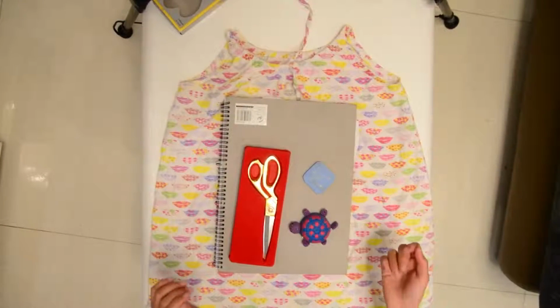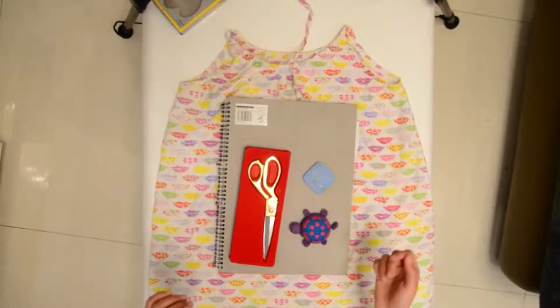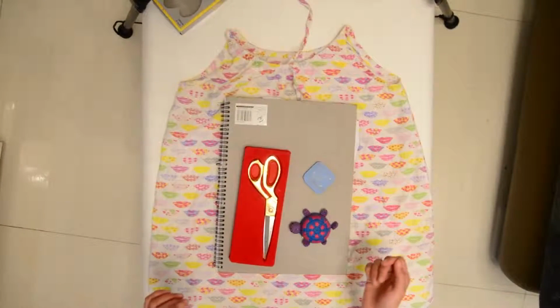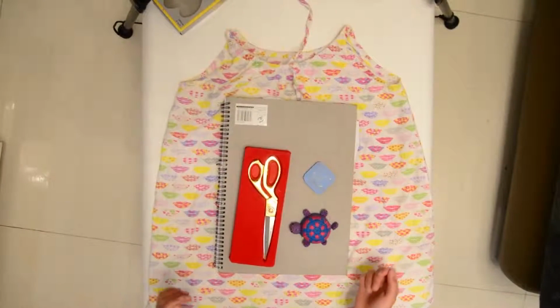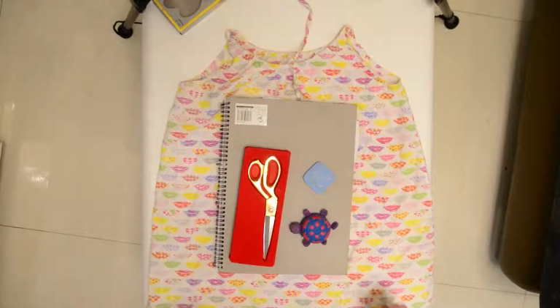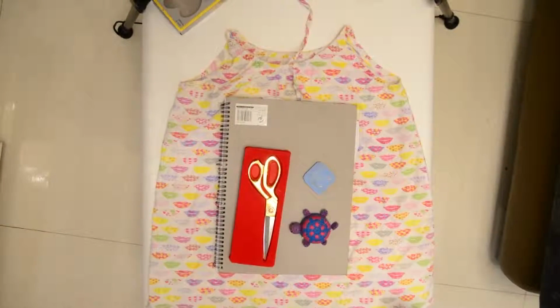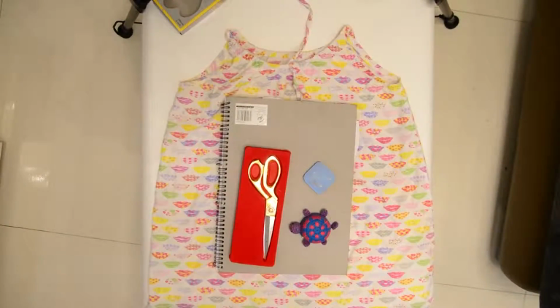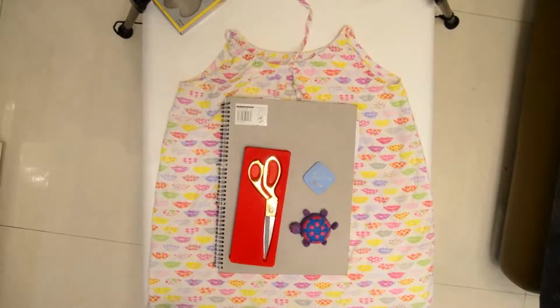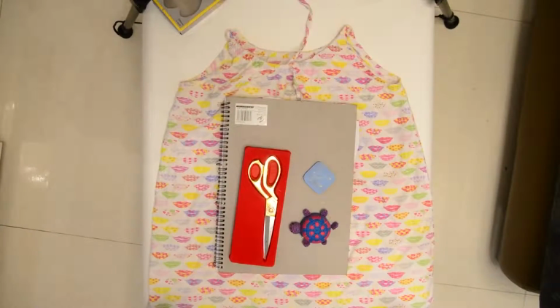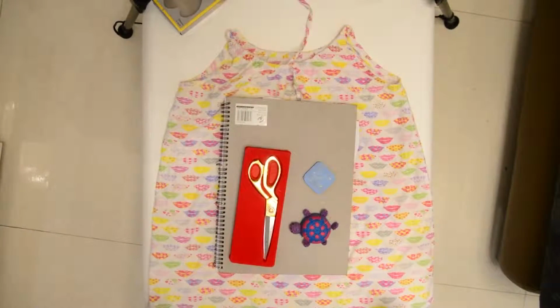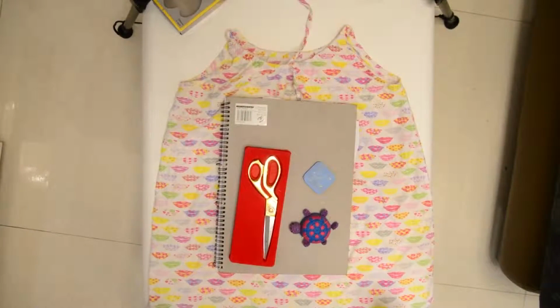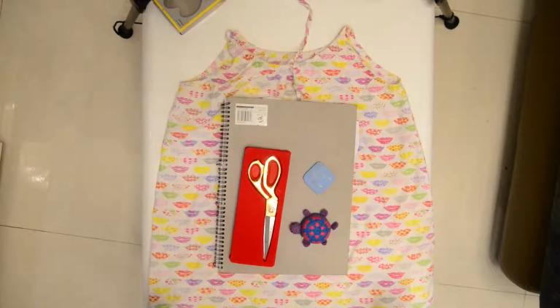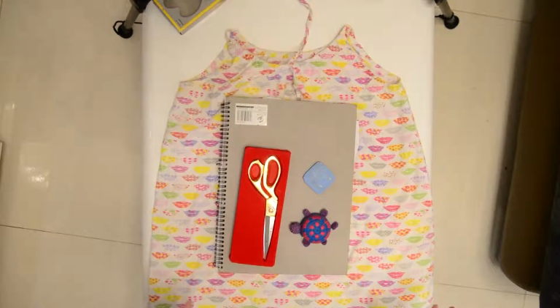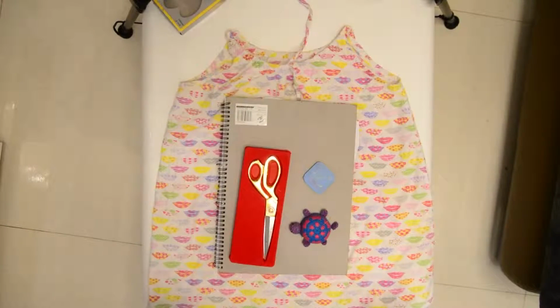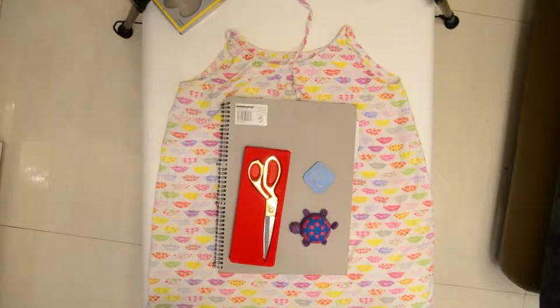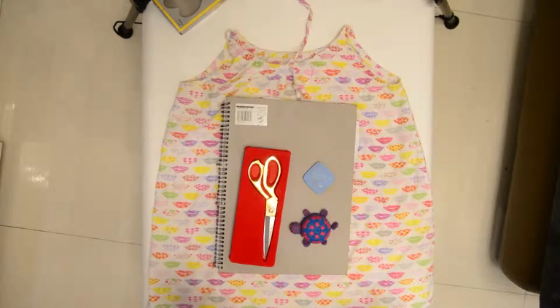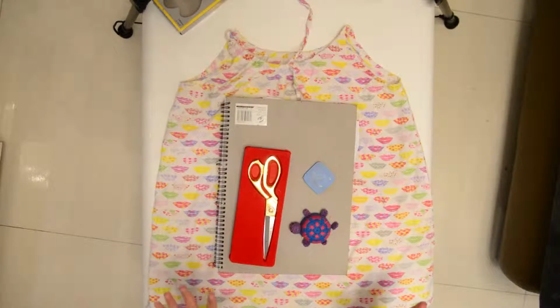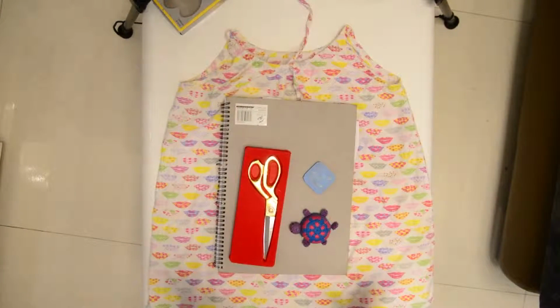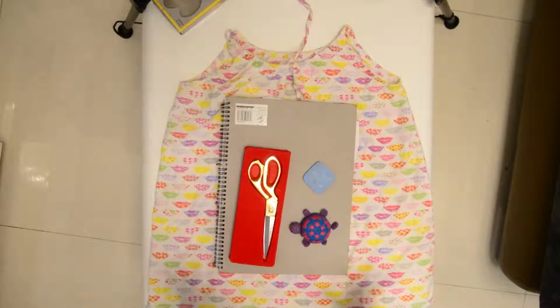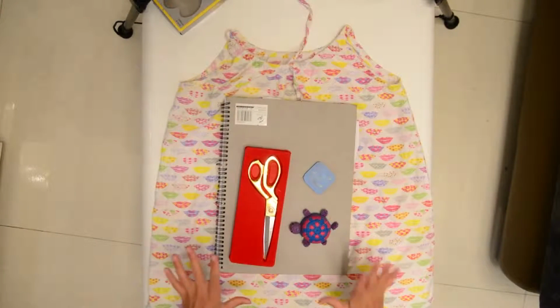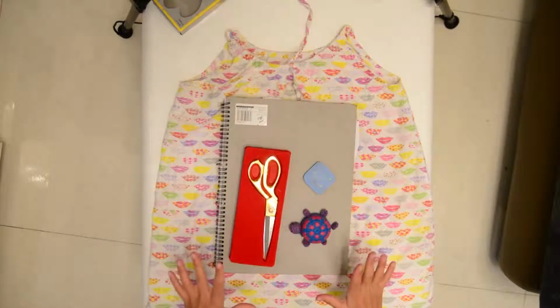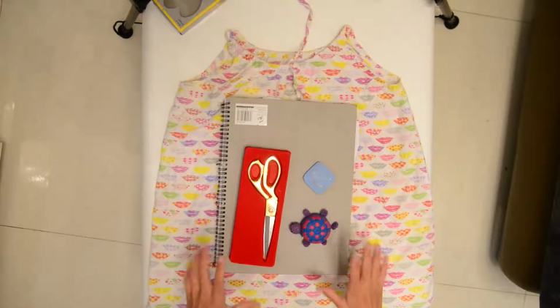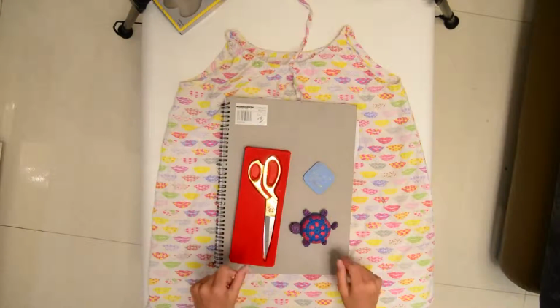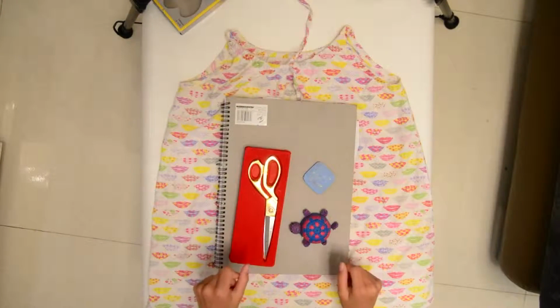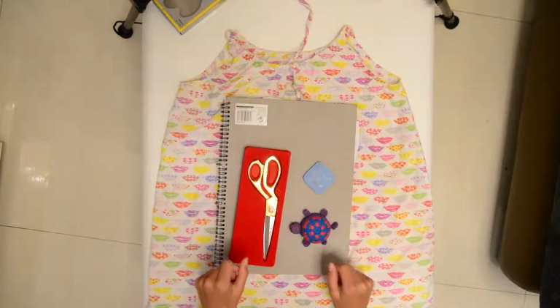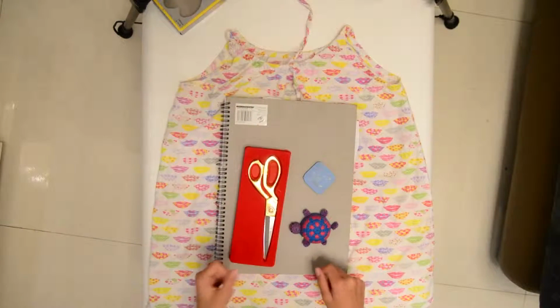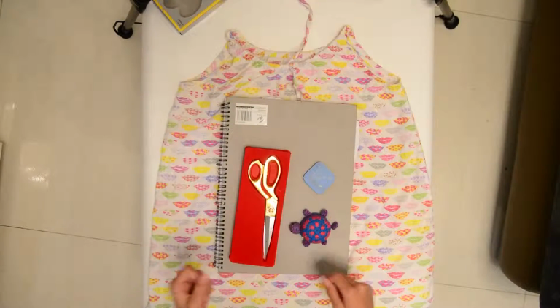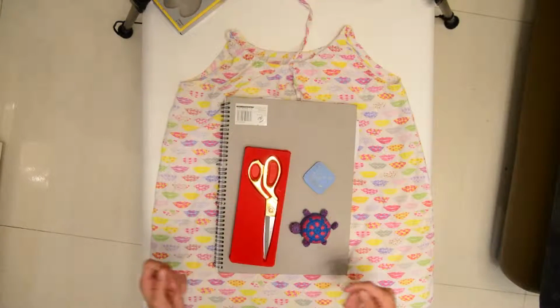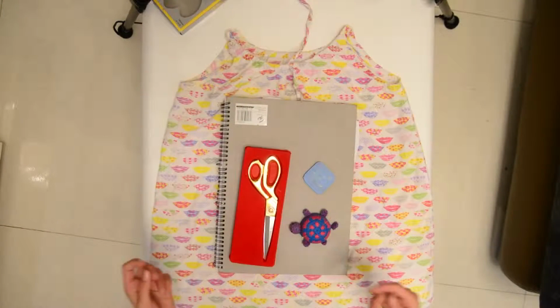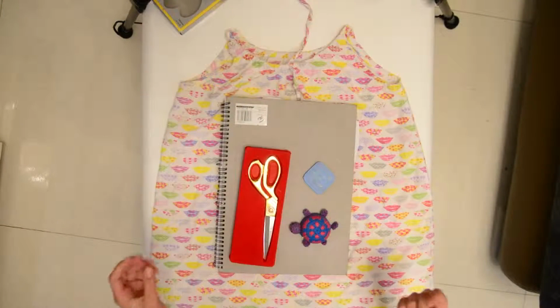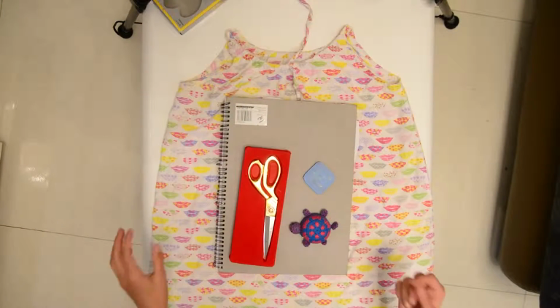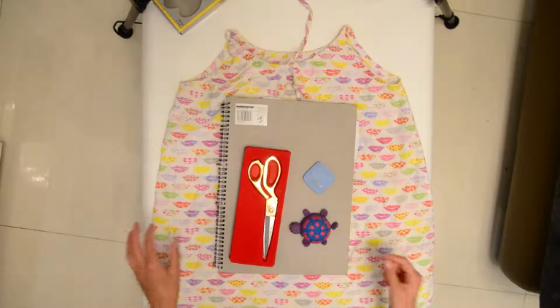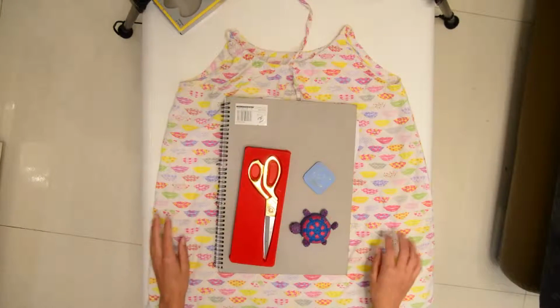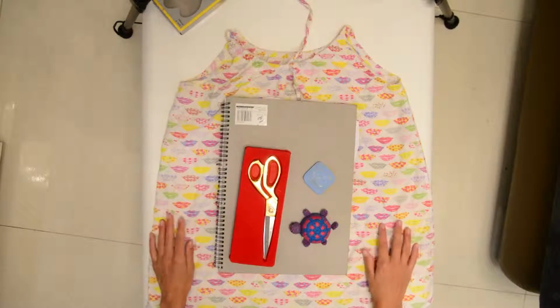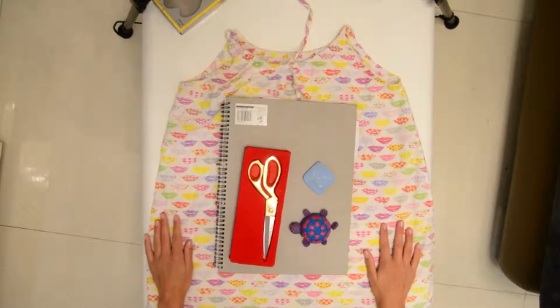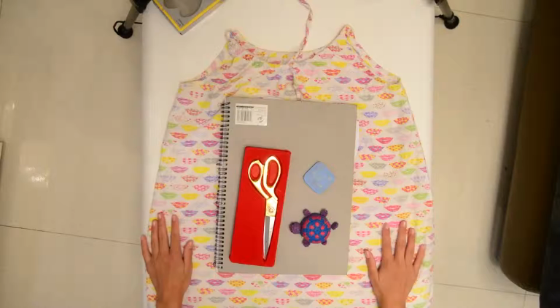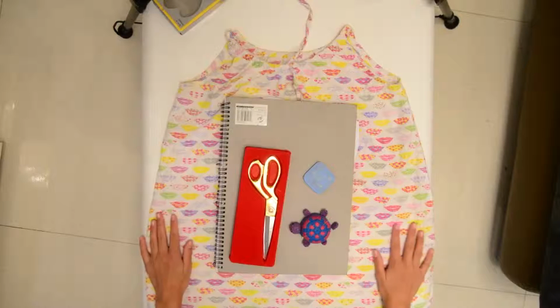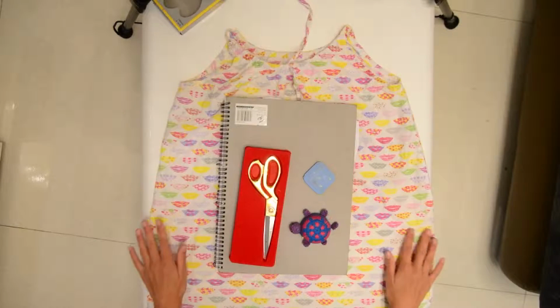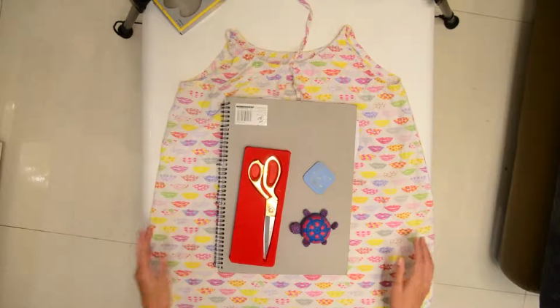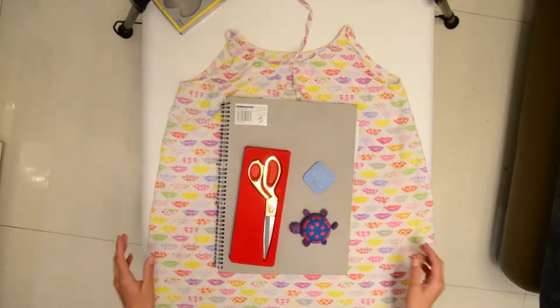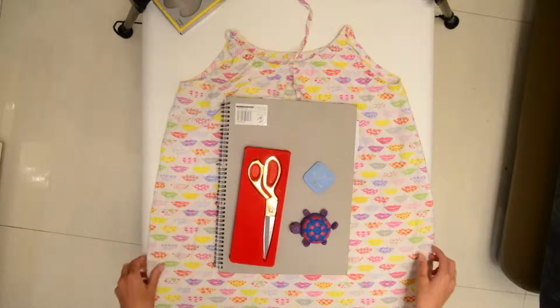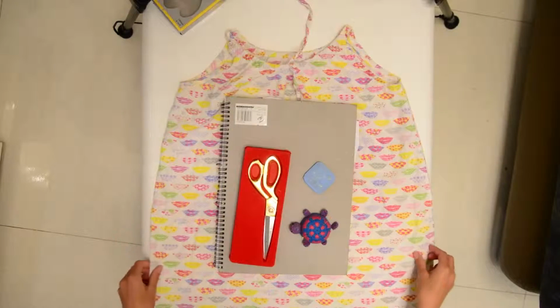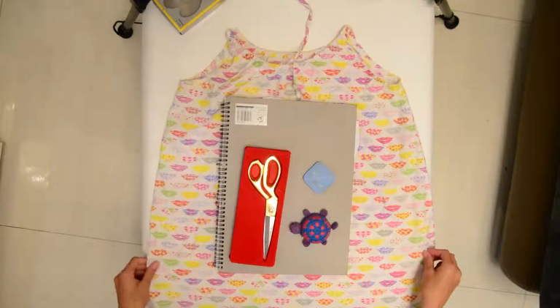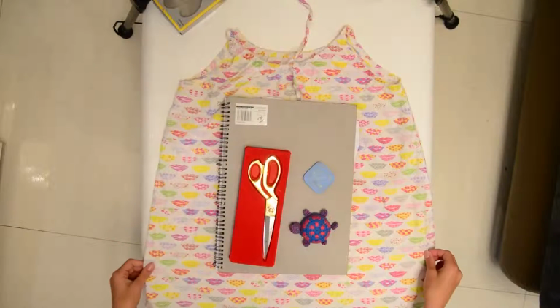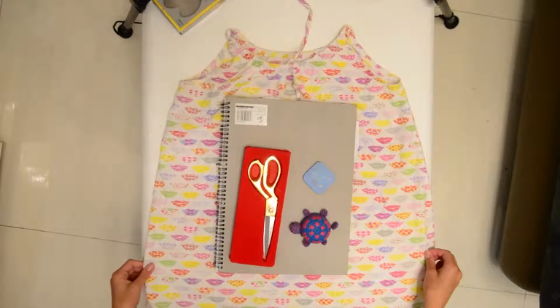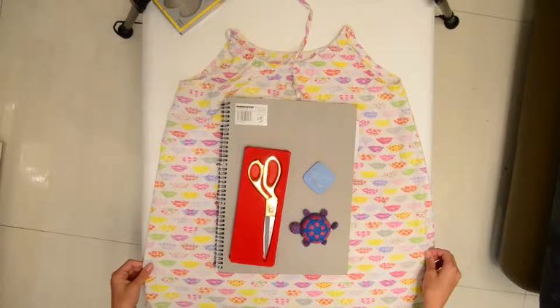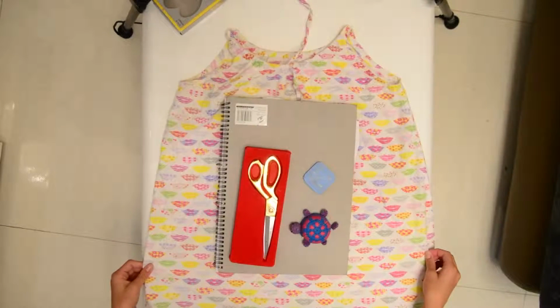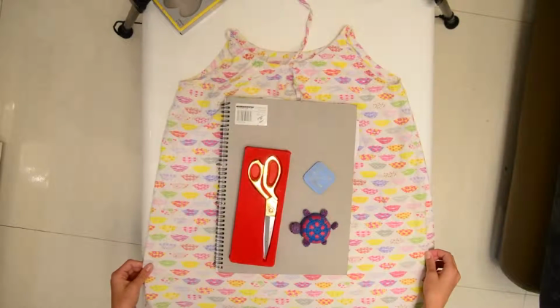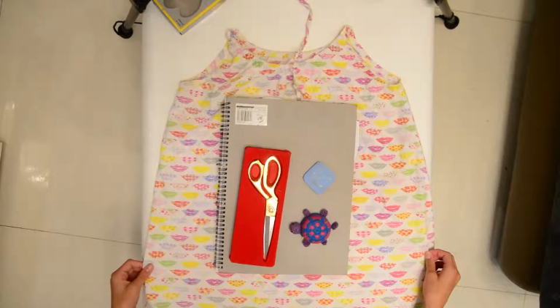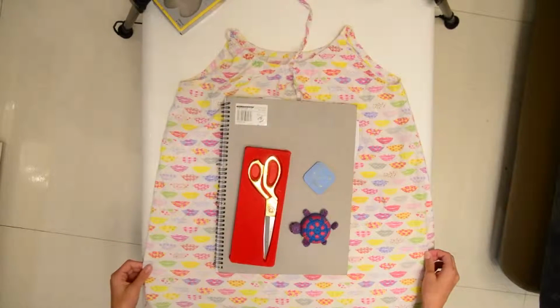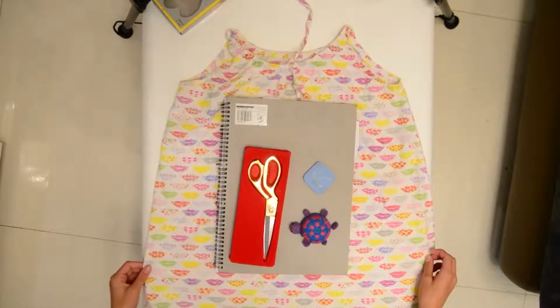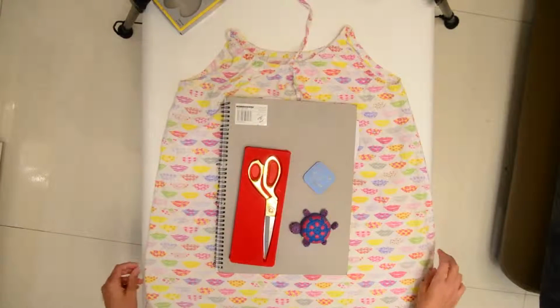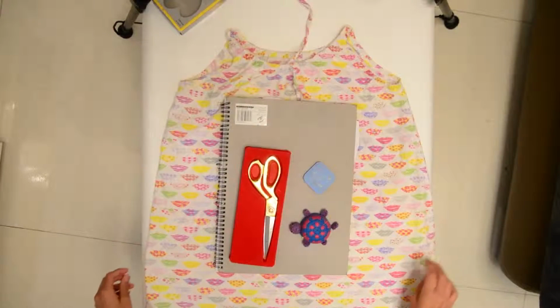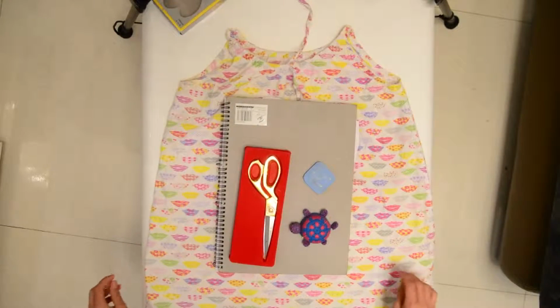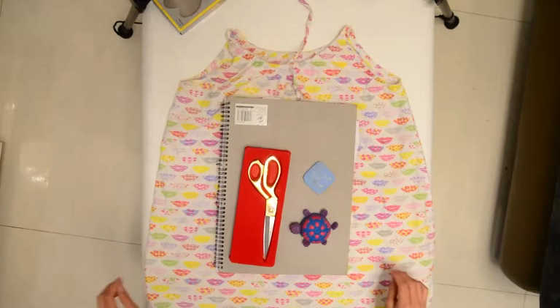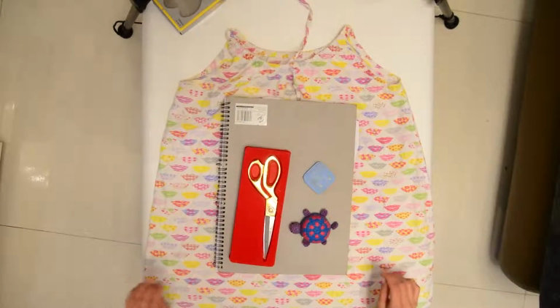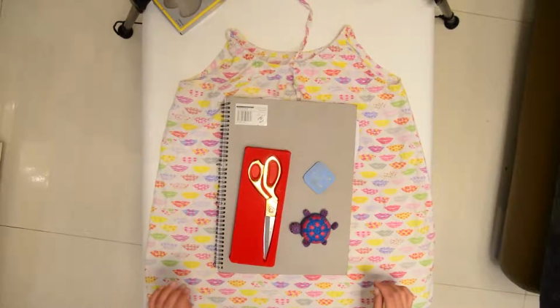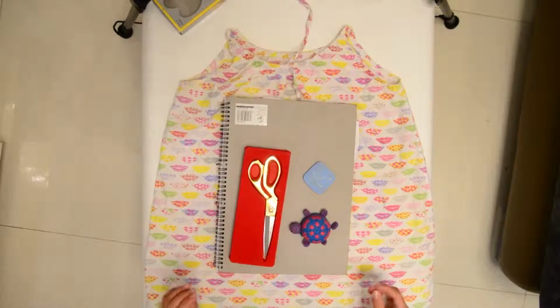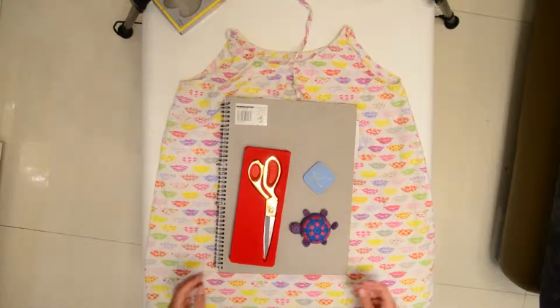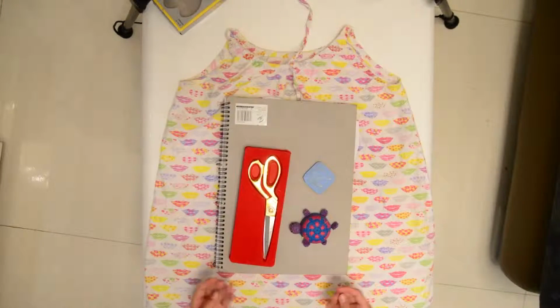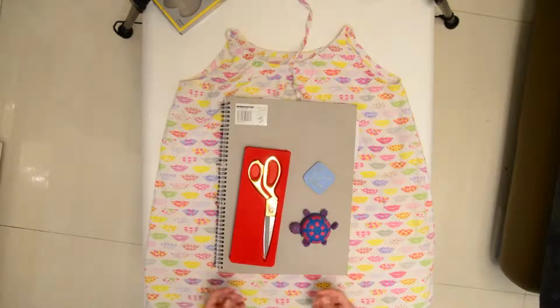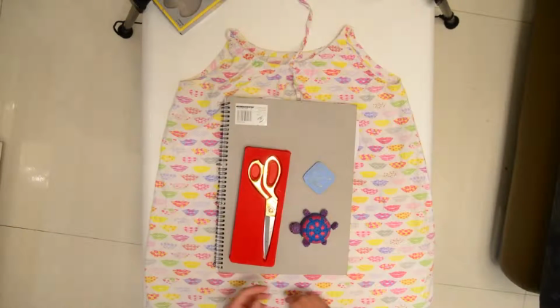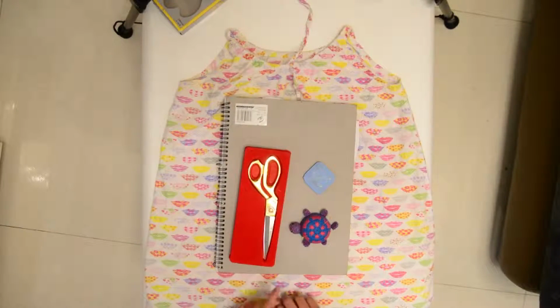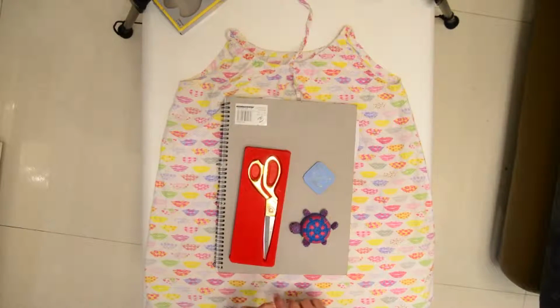Hello! Today I want to teach you how to make a really cool bag out of an old dress.